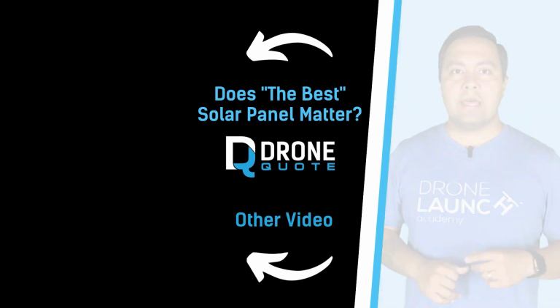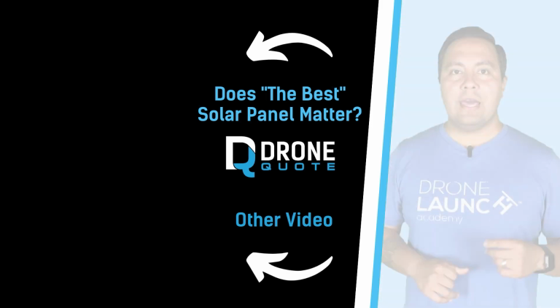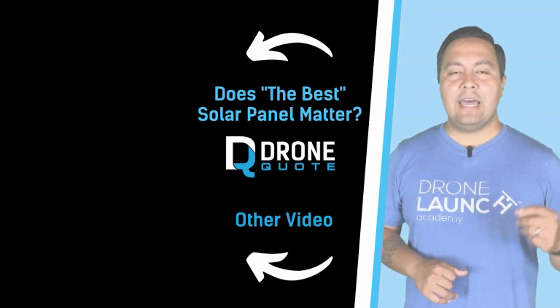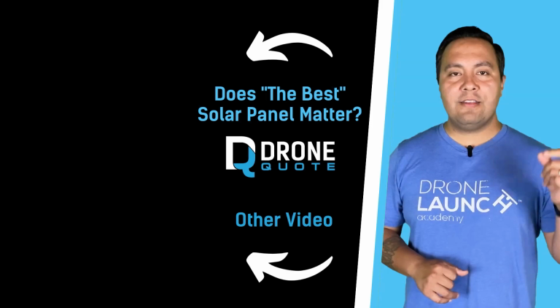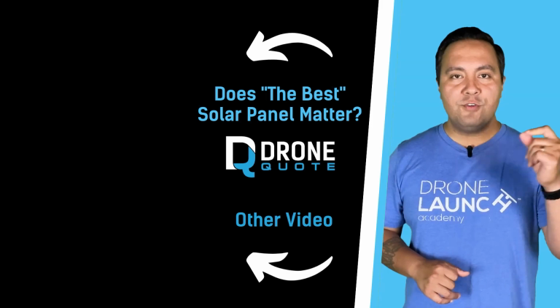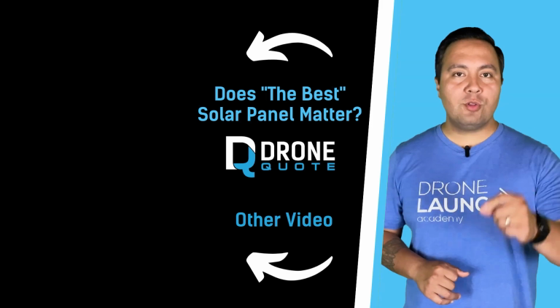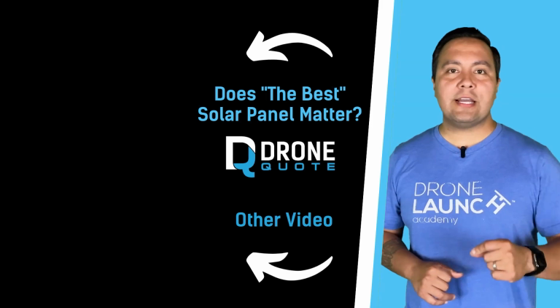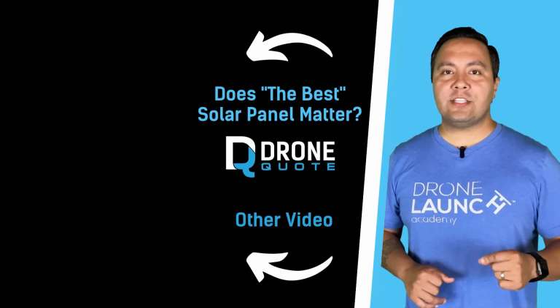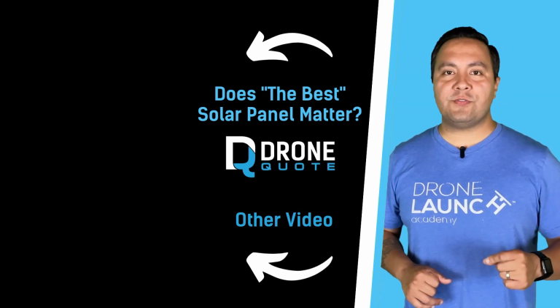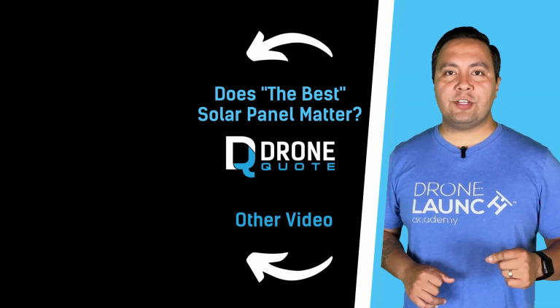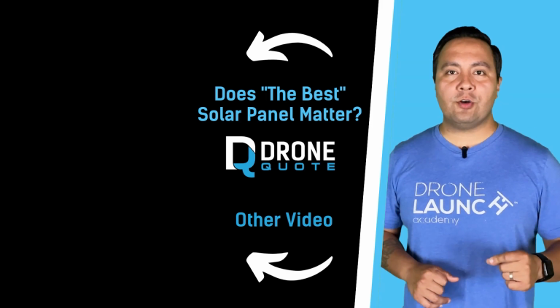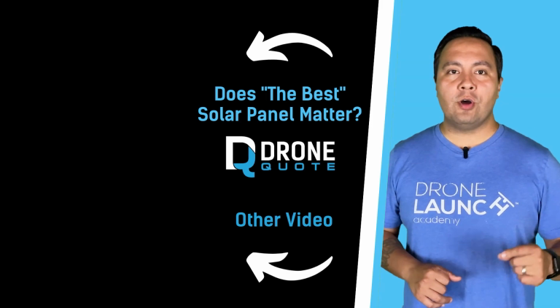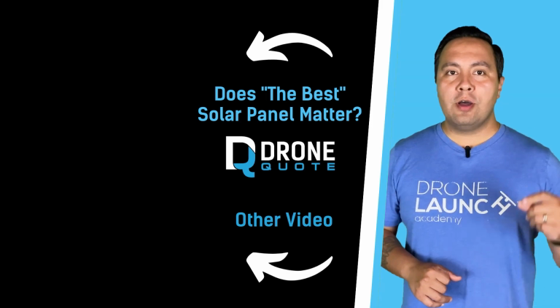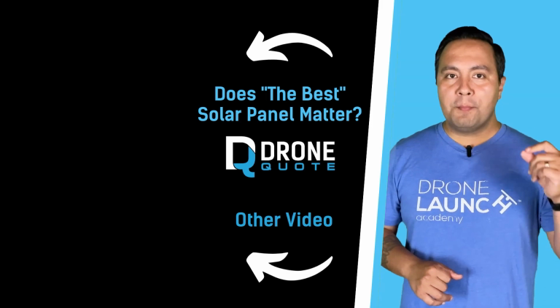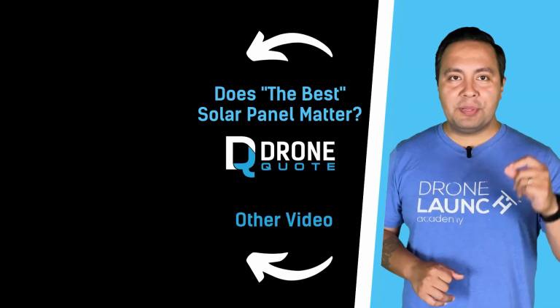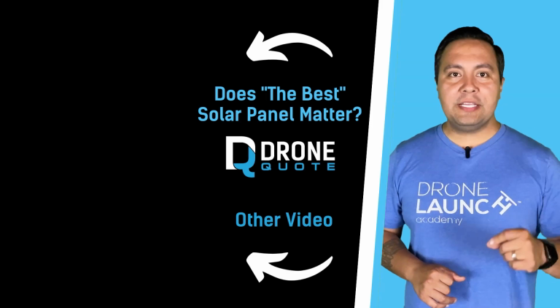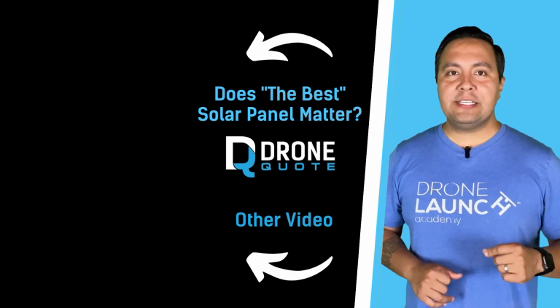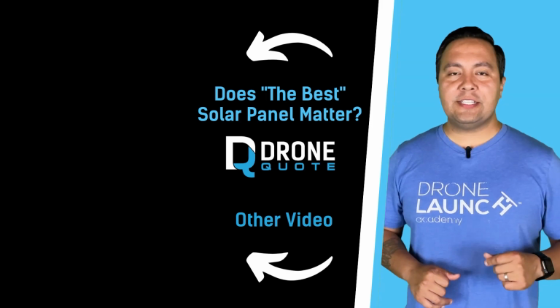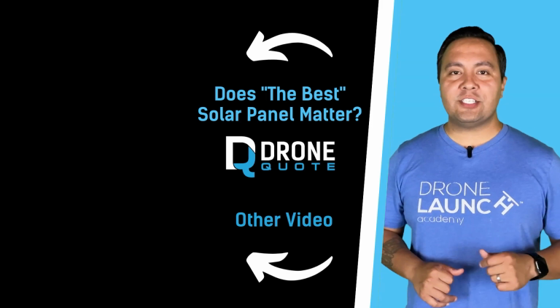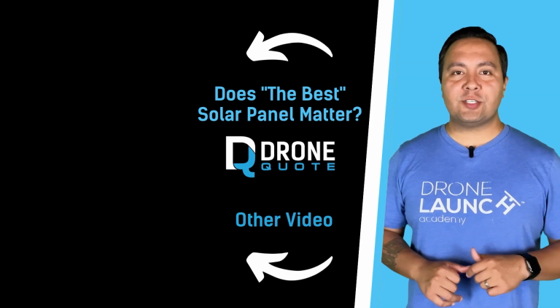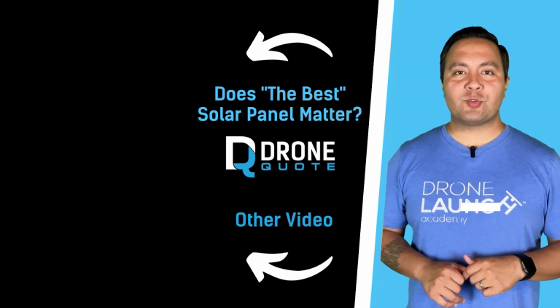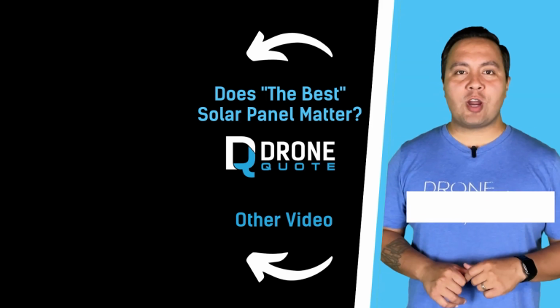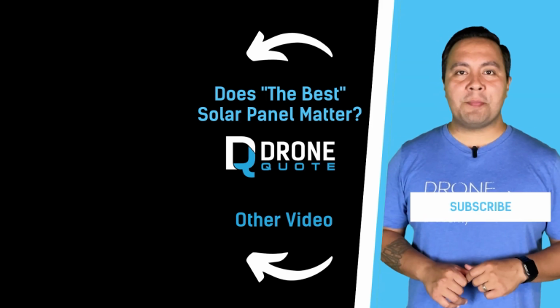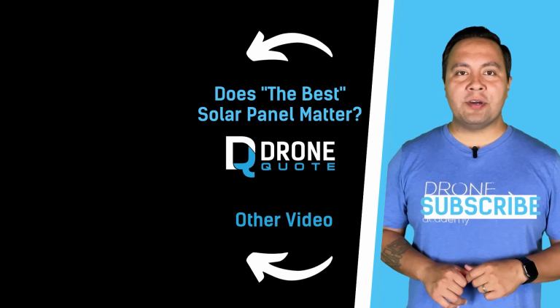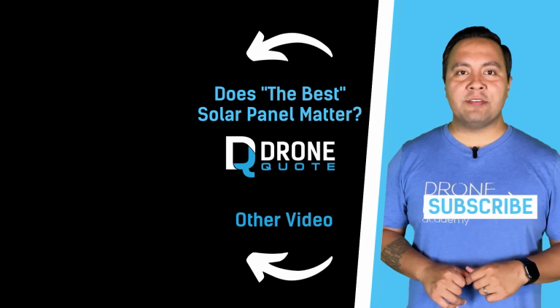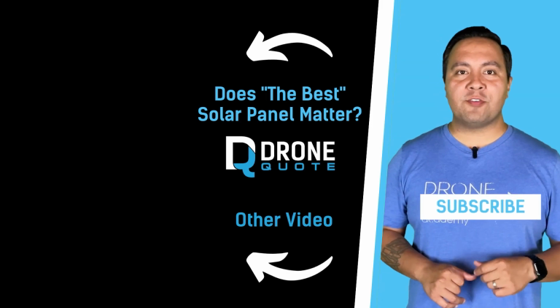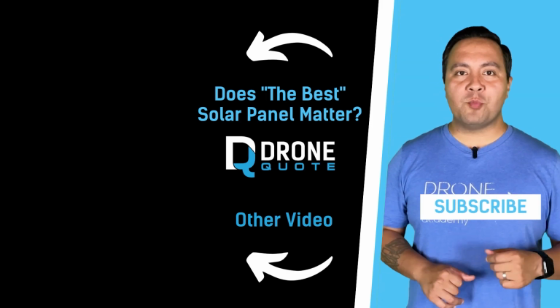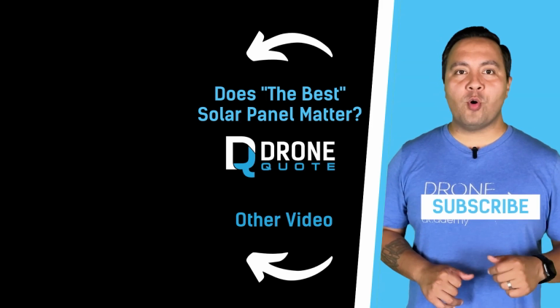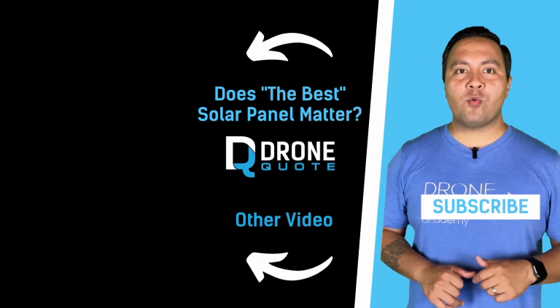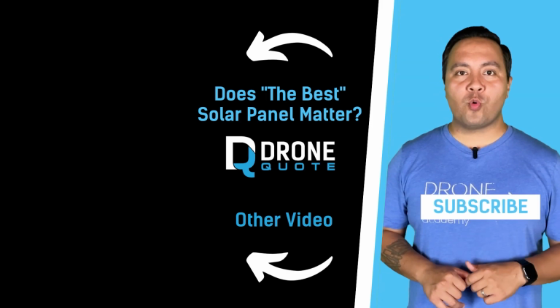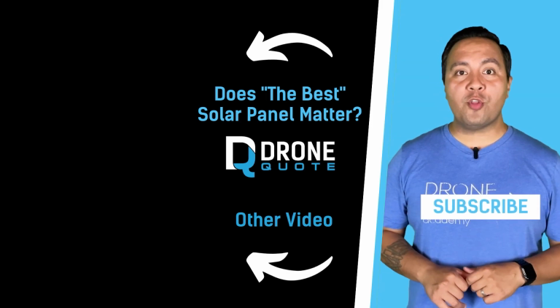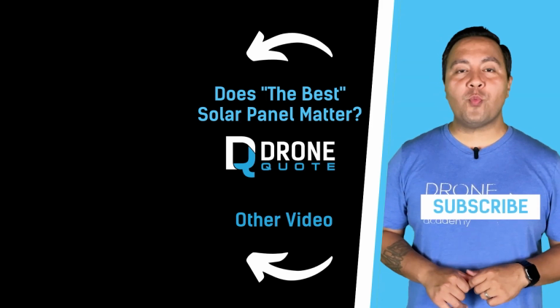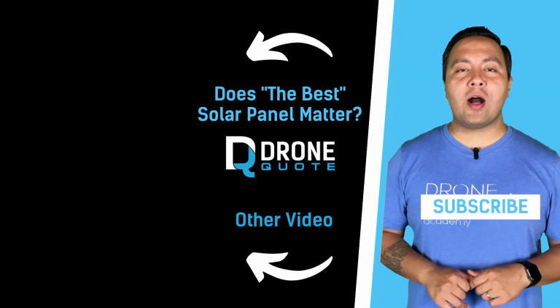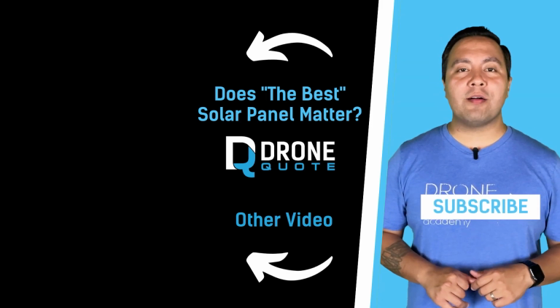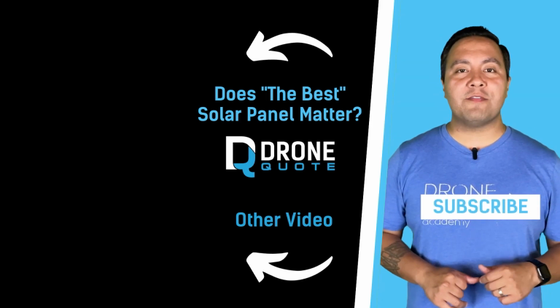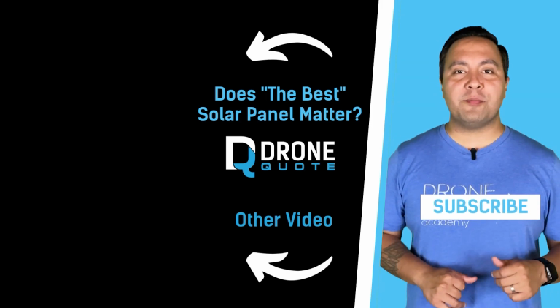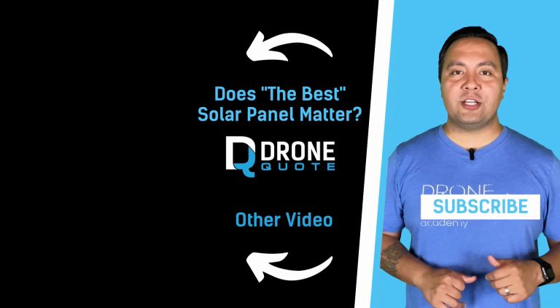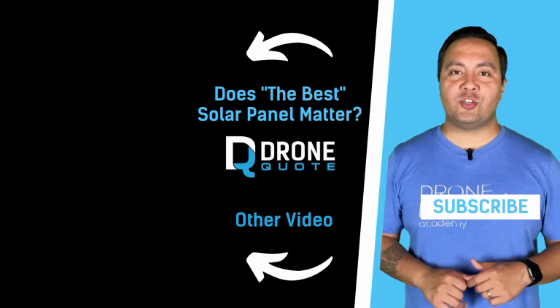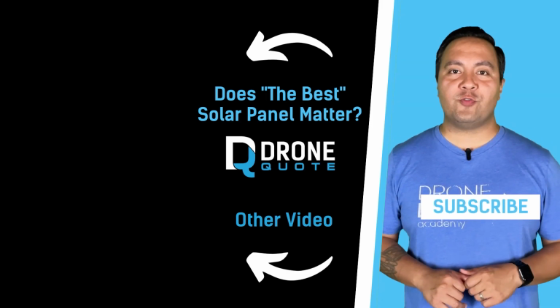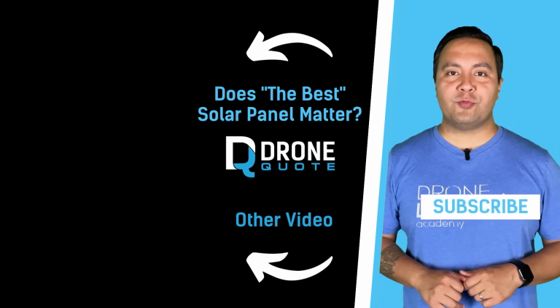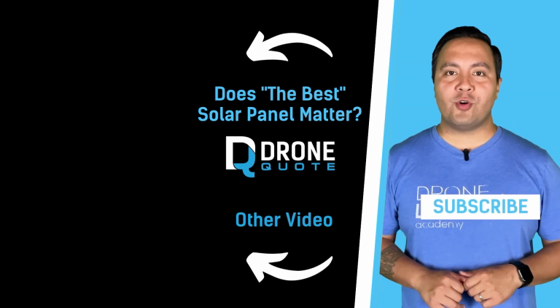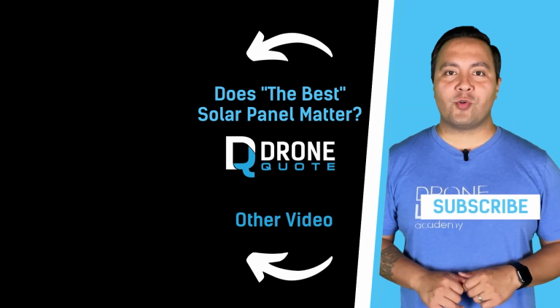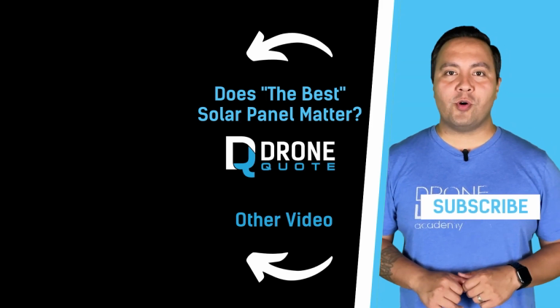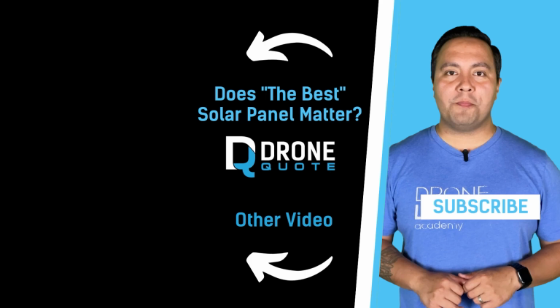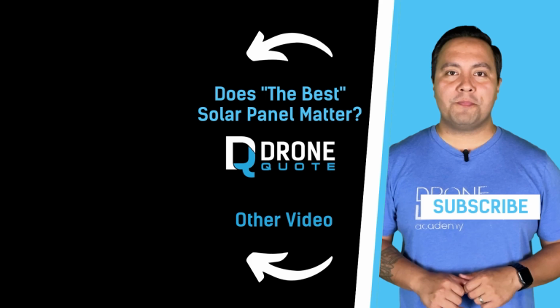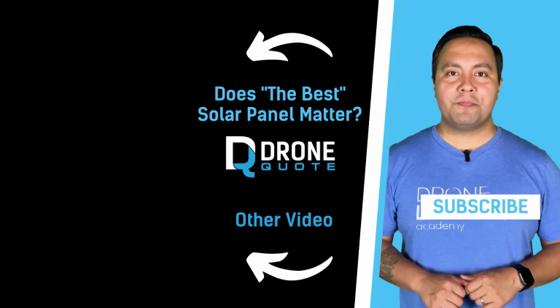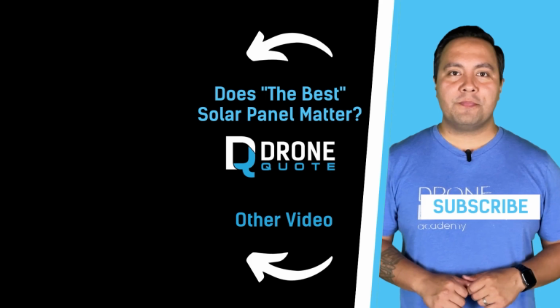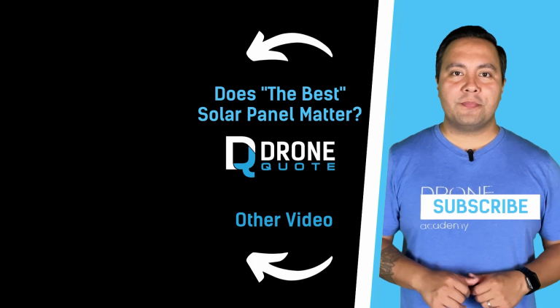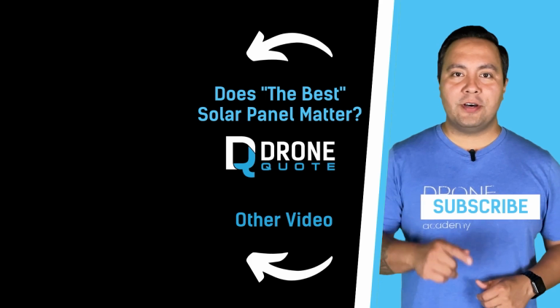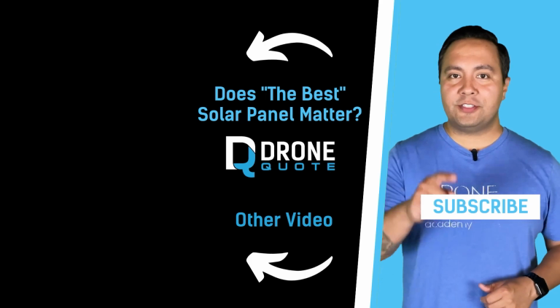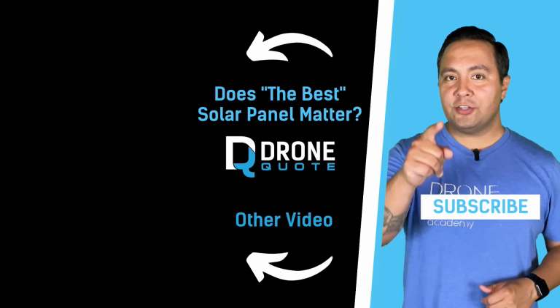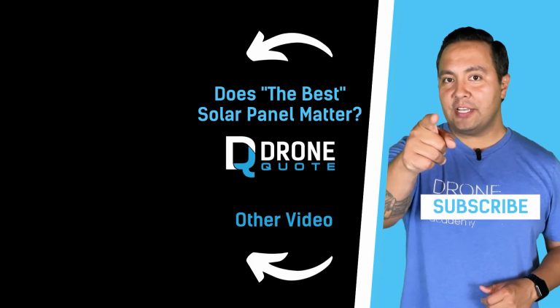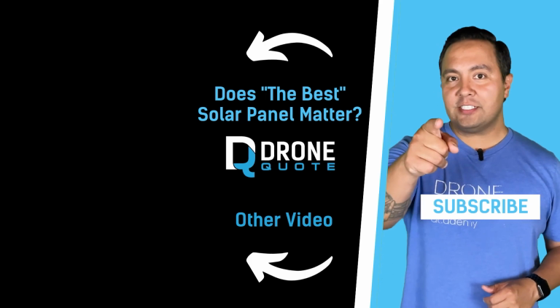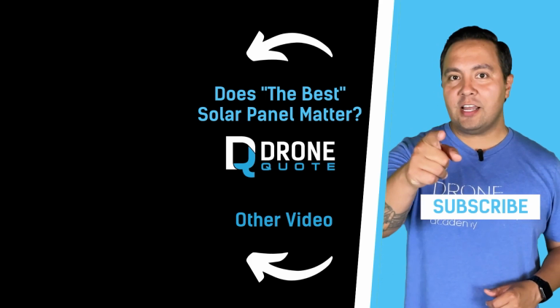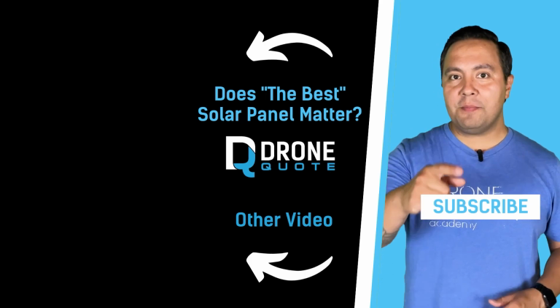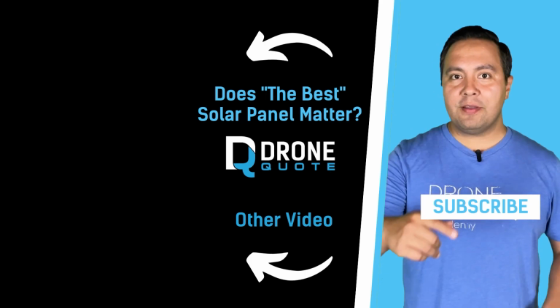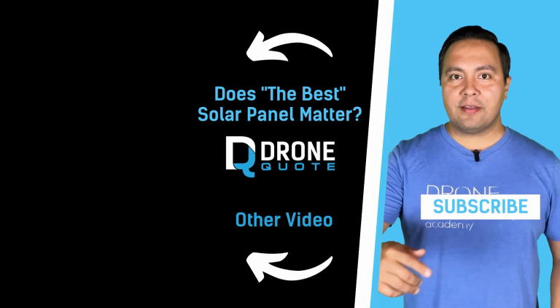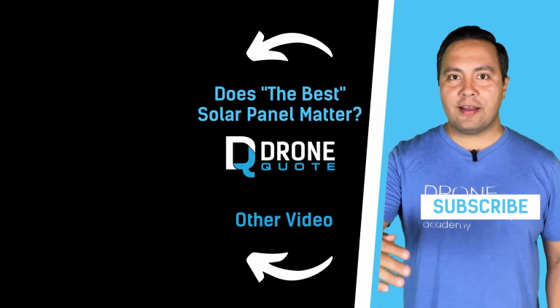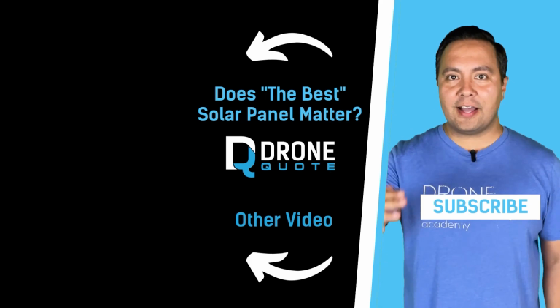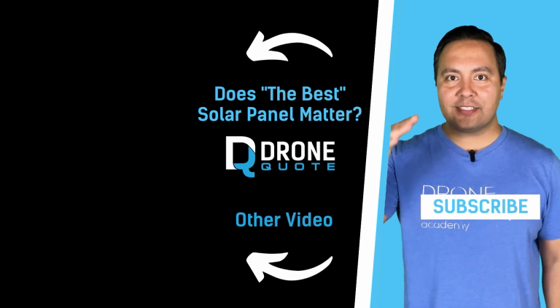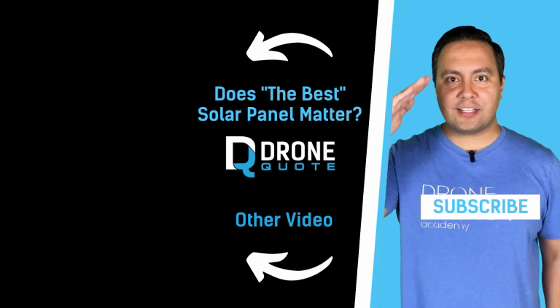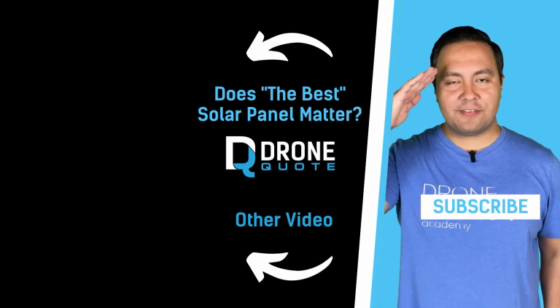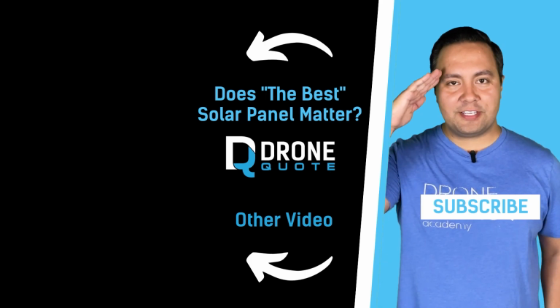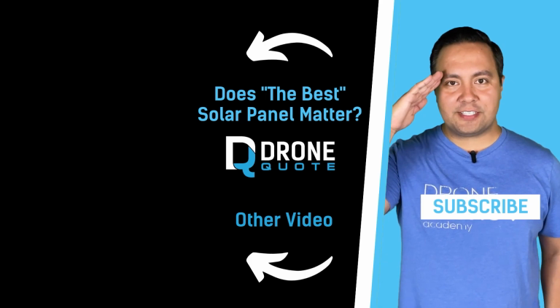If you liked this video, please hit the subscribe button for more worthwhile information from DroneQuote. Until next time, hasta la vista!